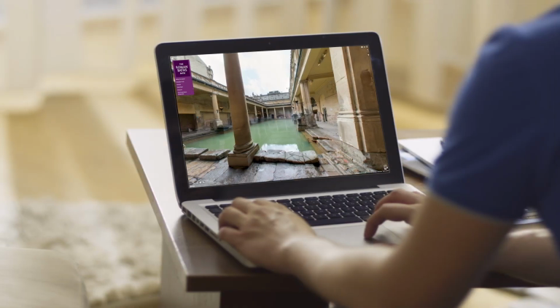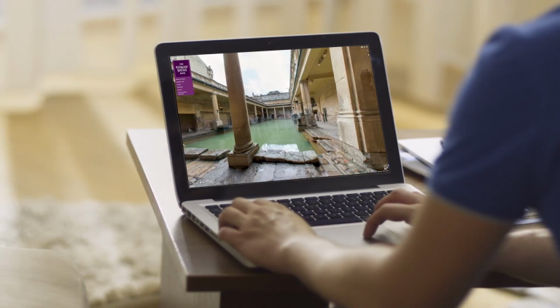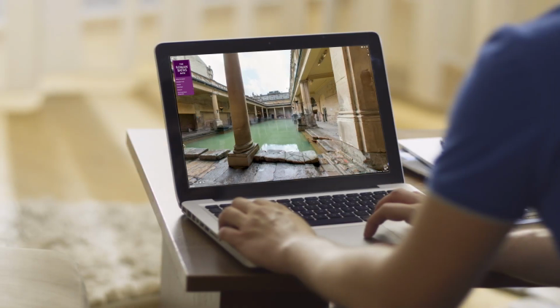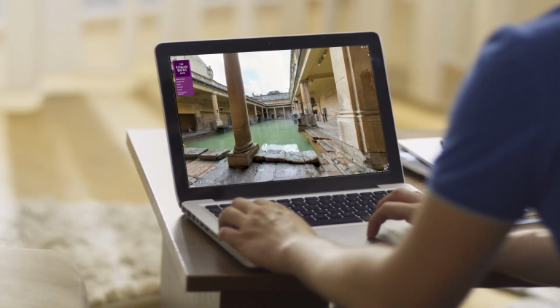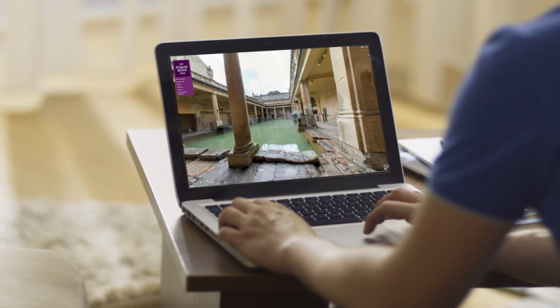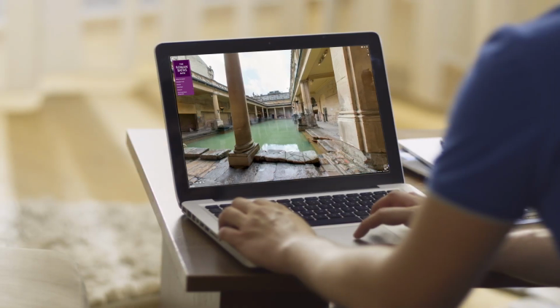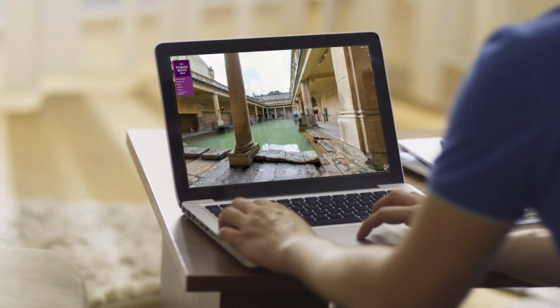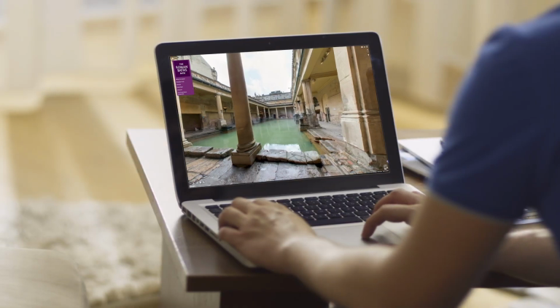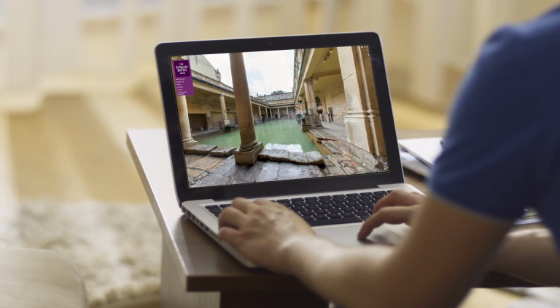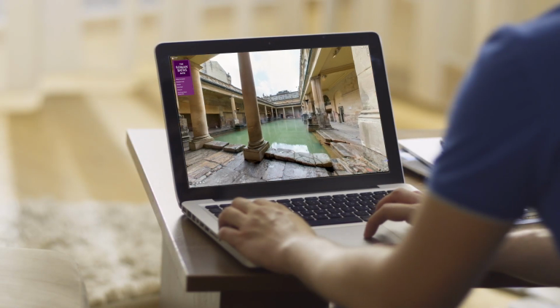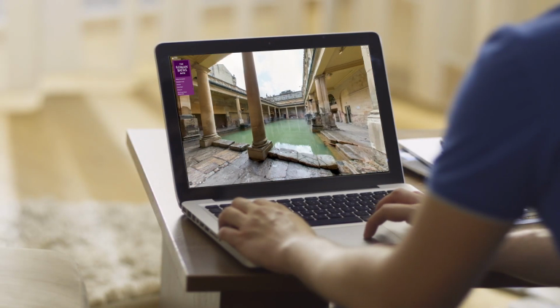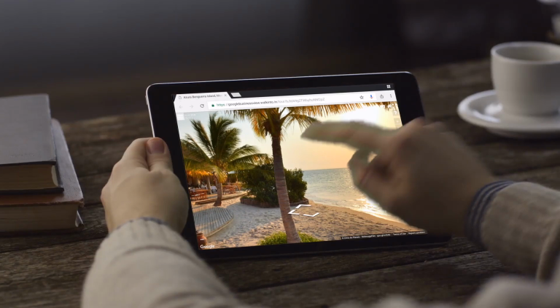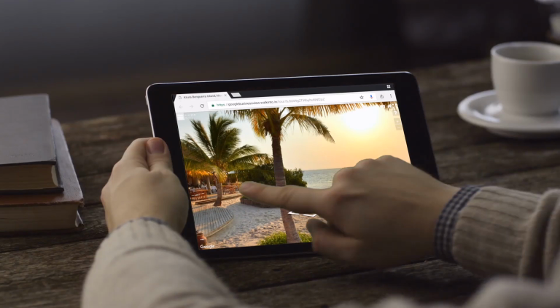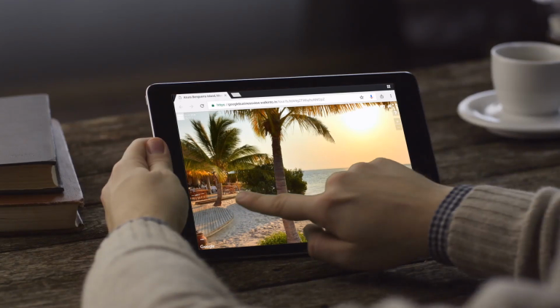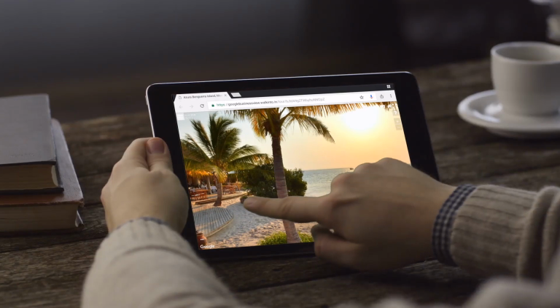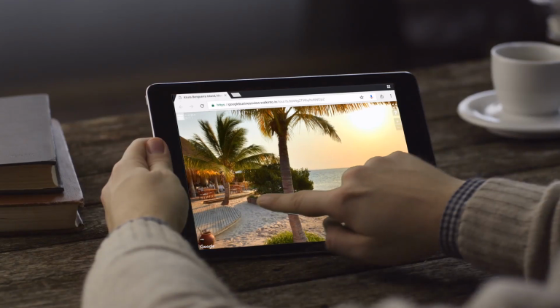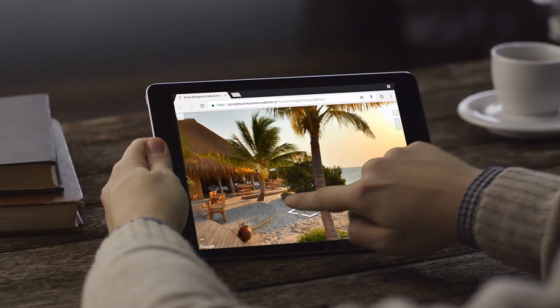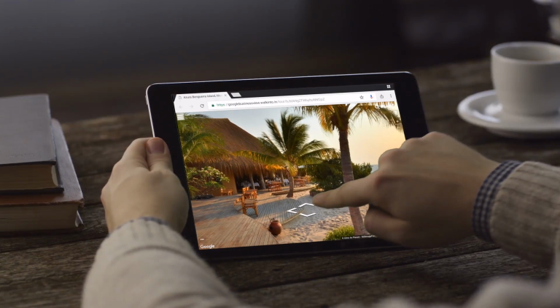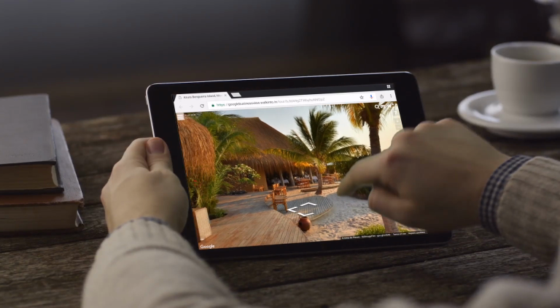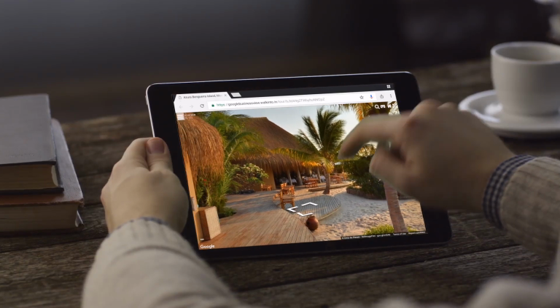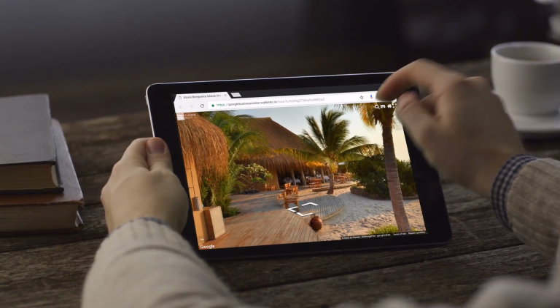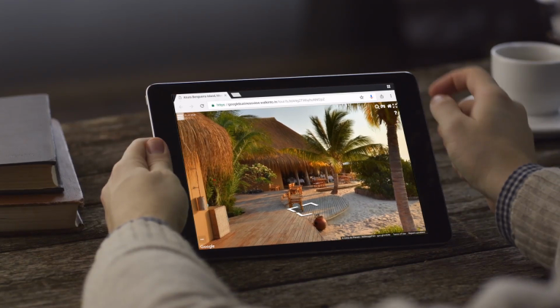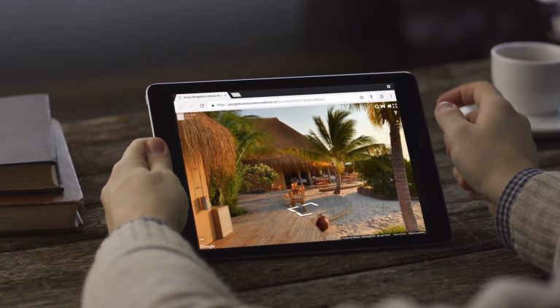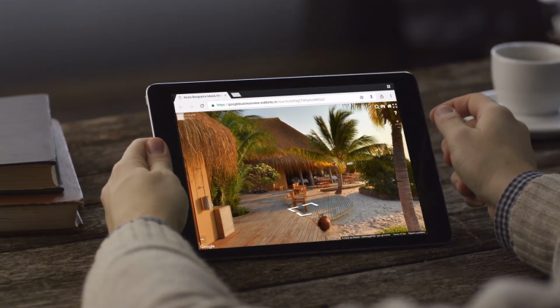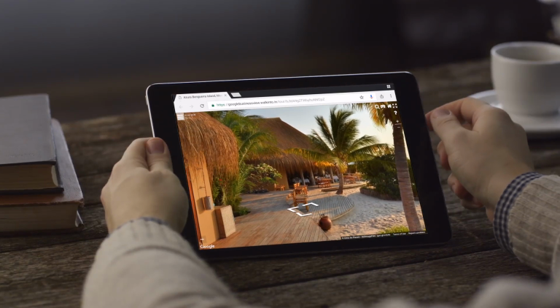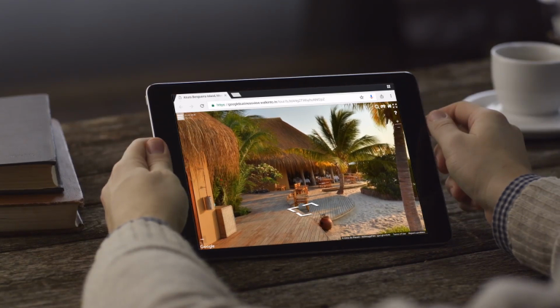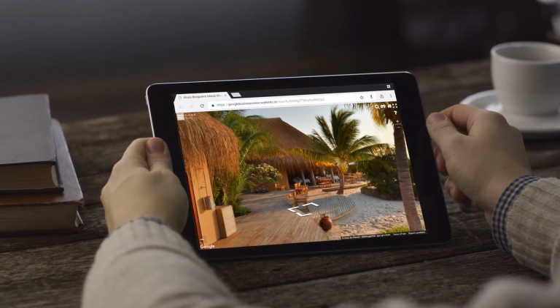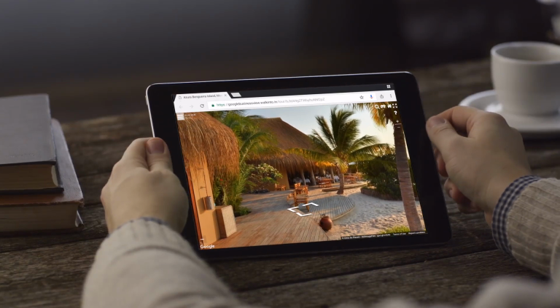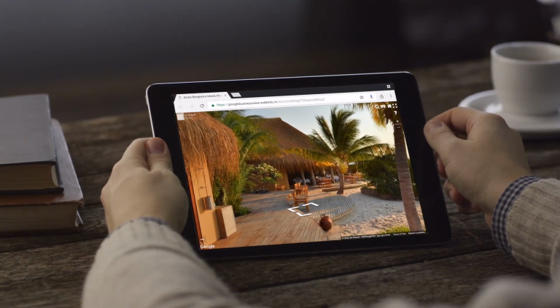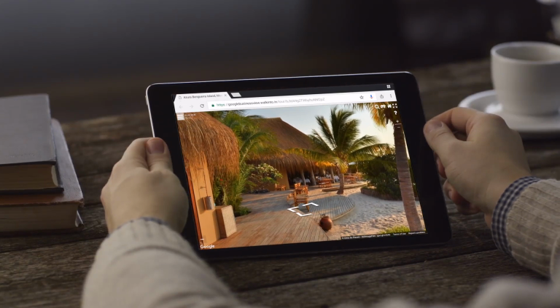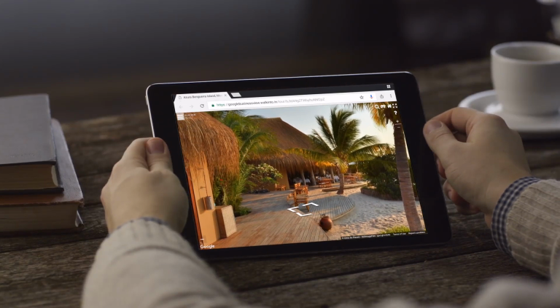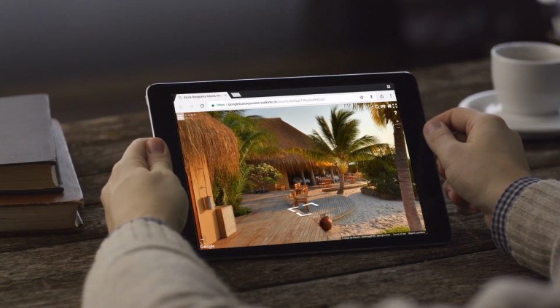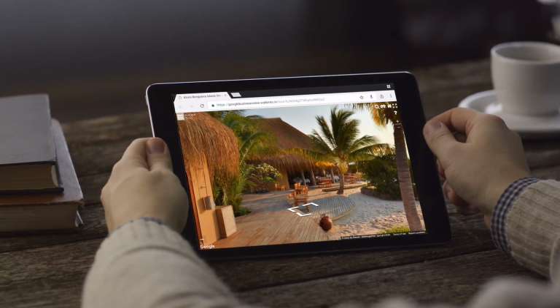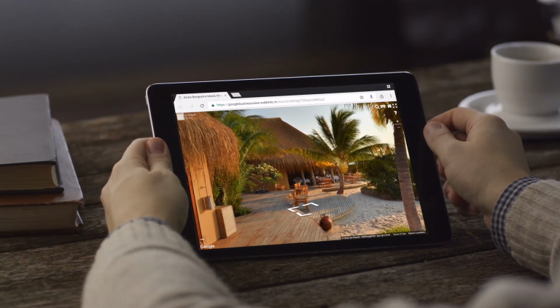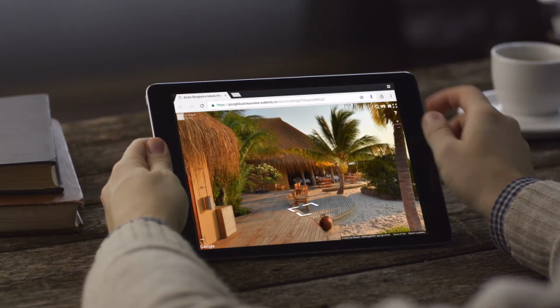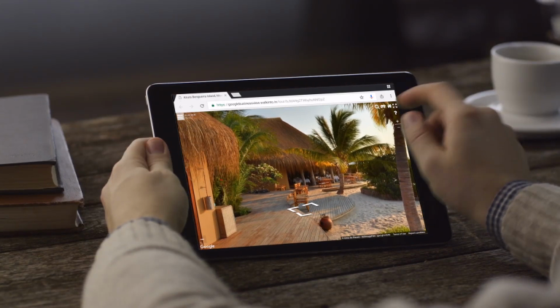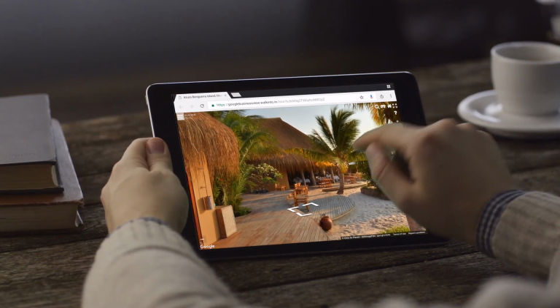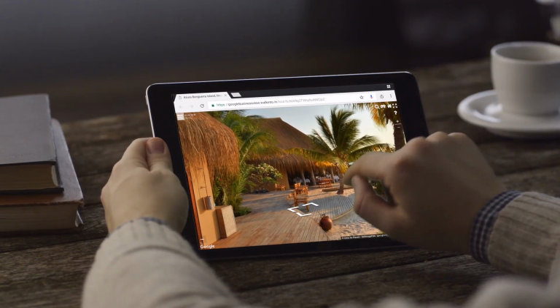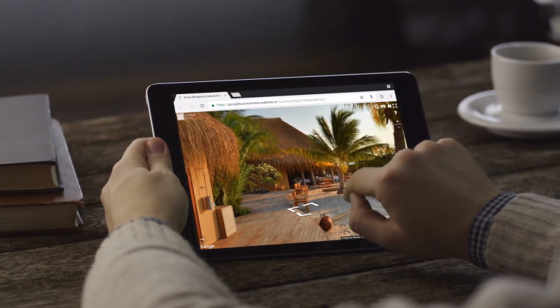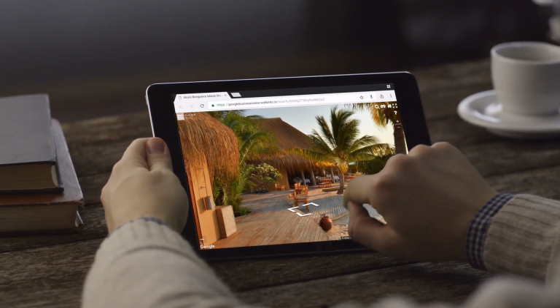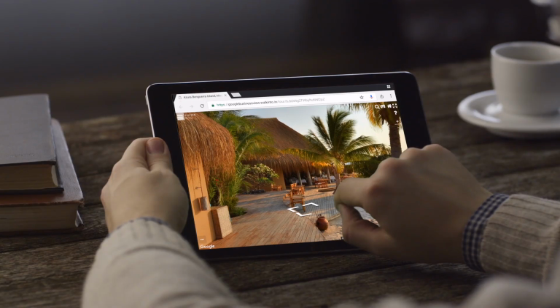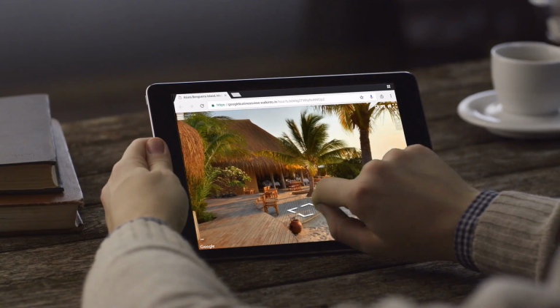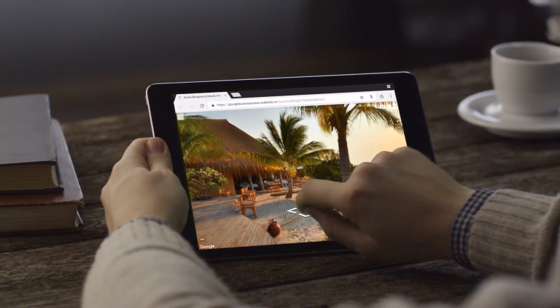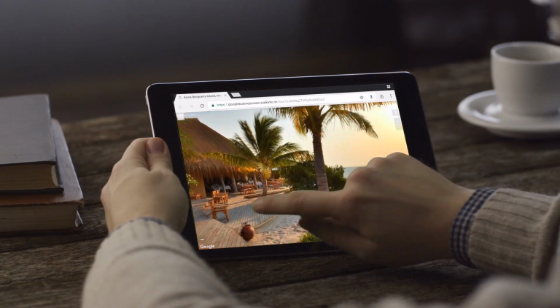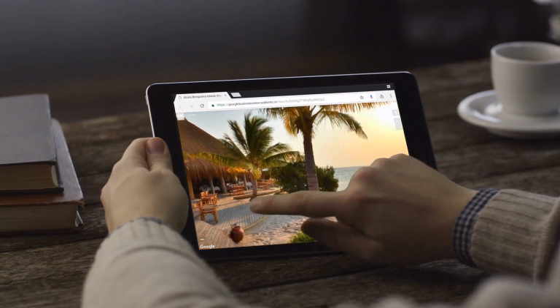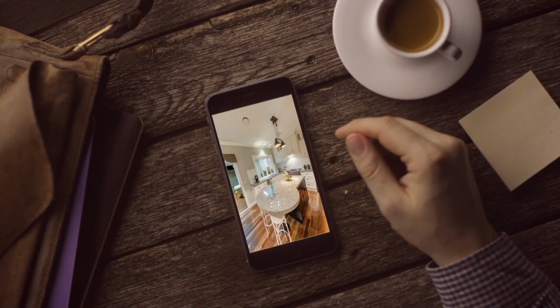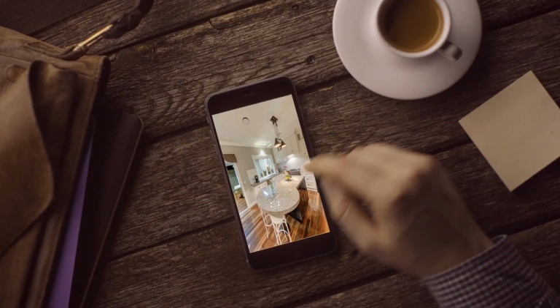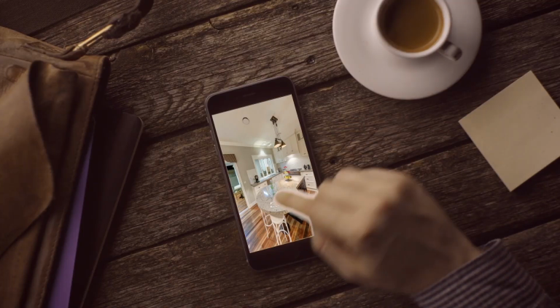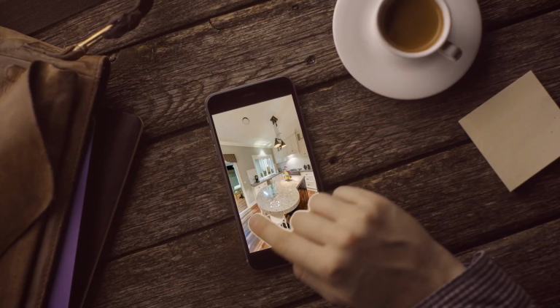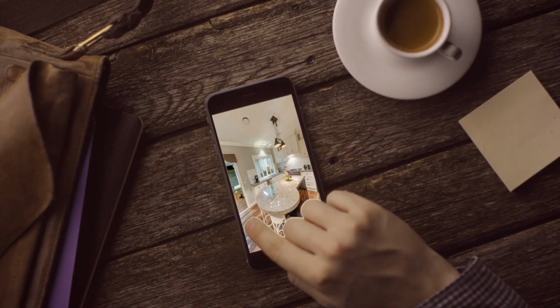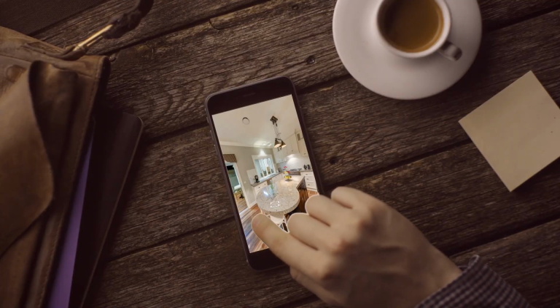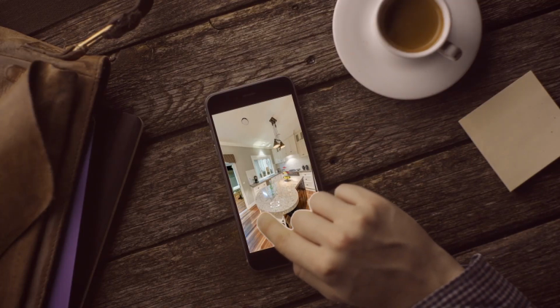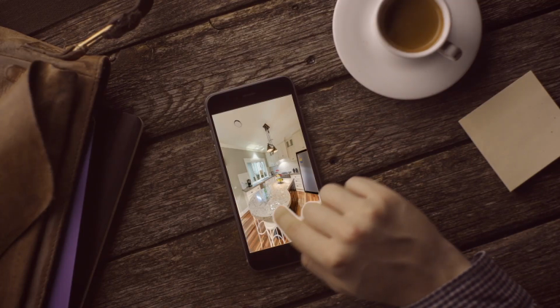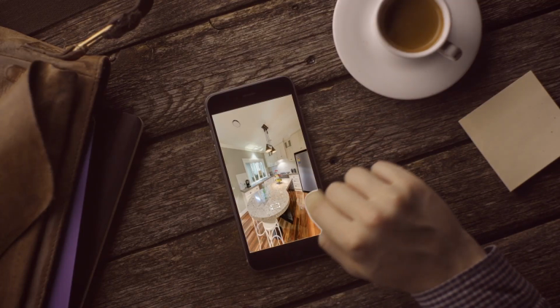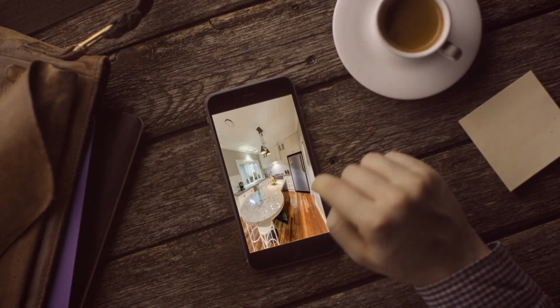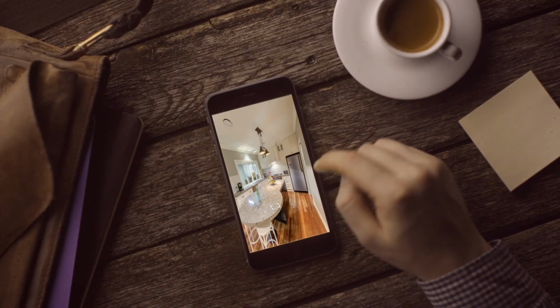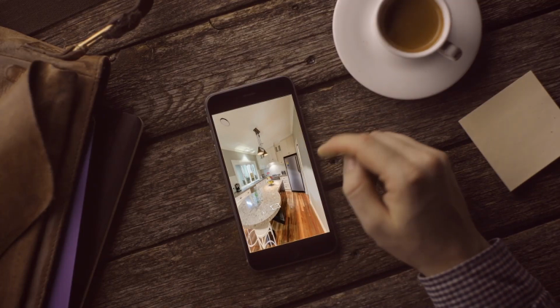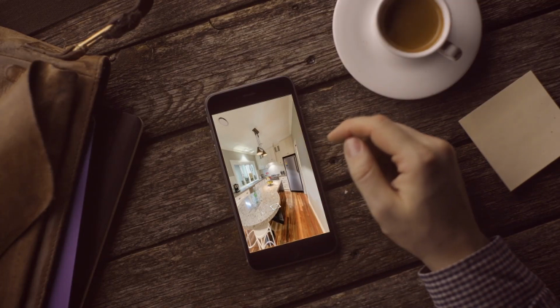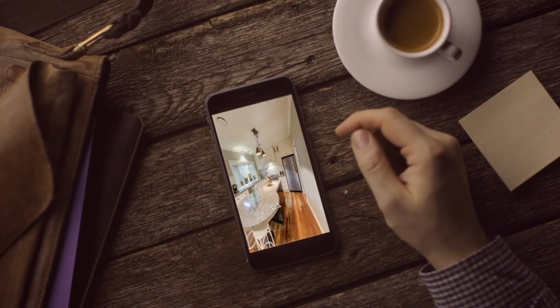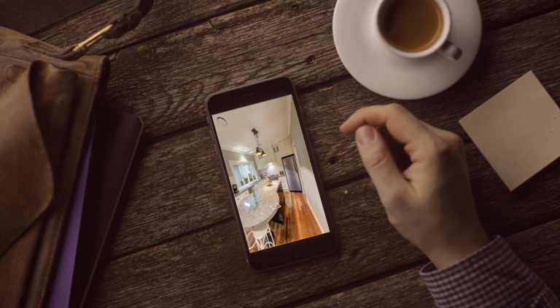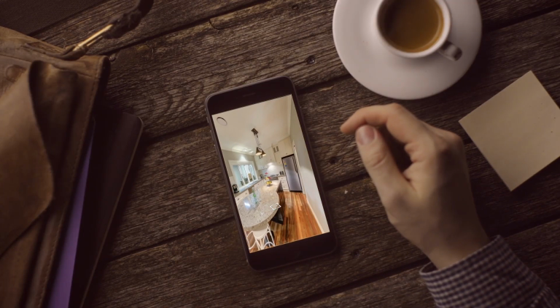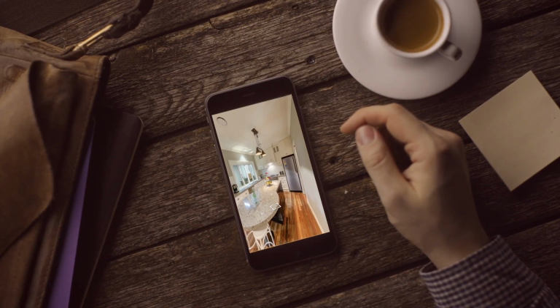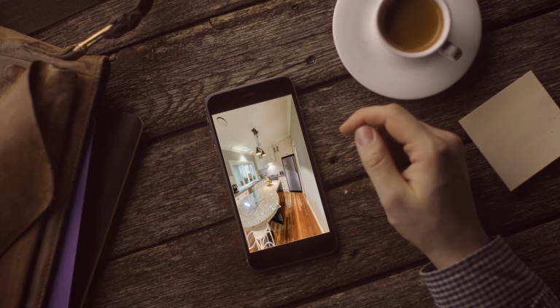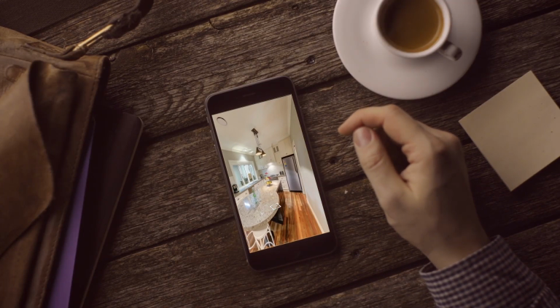Your virtual tour works perfectly on PC, laptops, mobile devices, and virtual reality headsets.